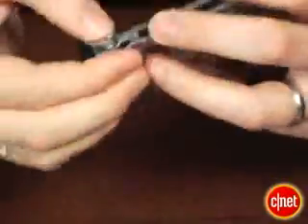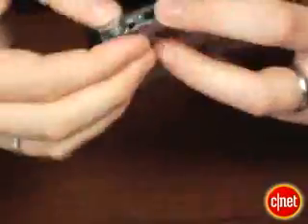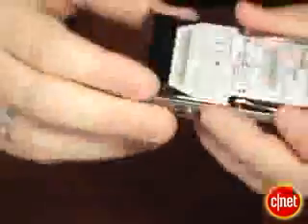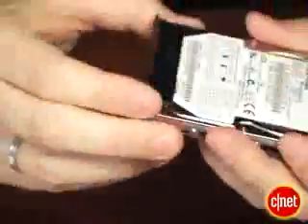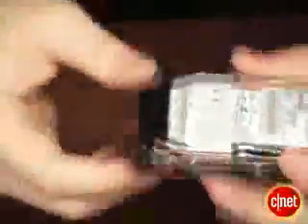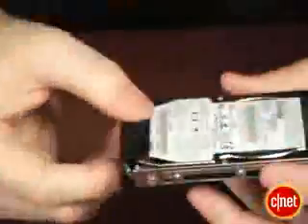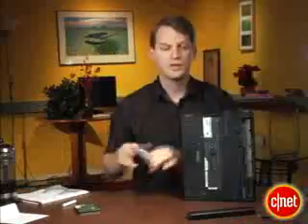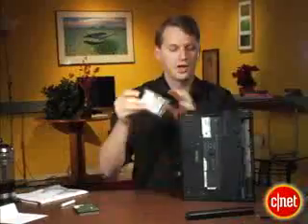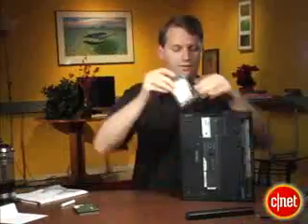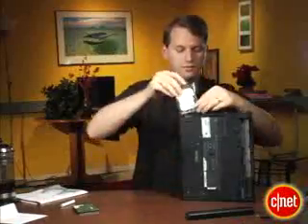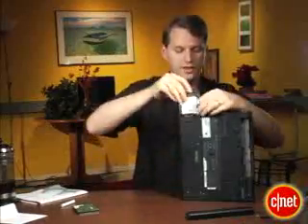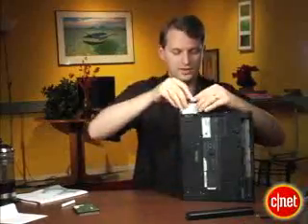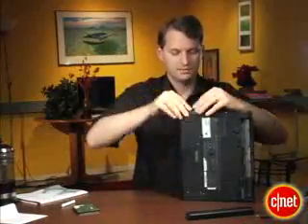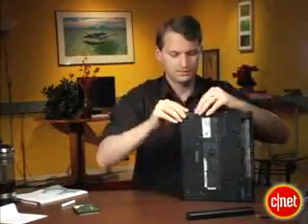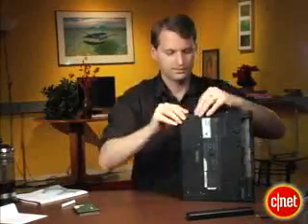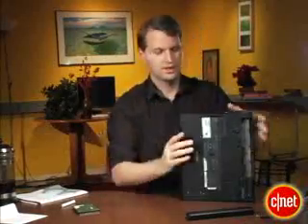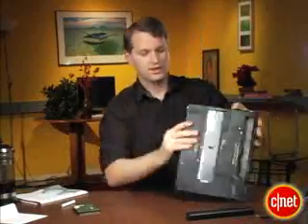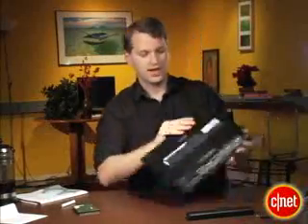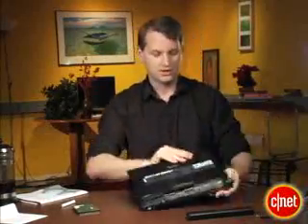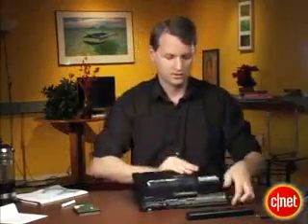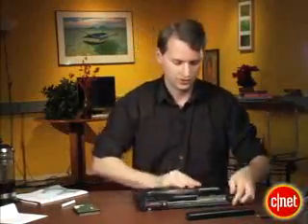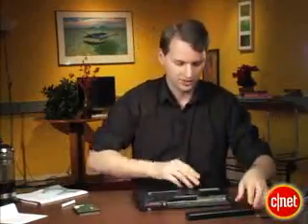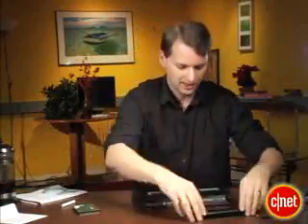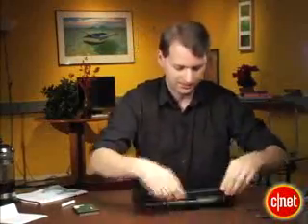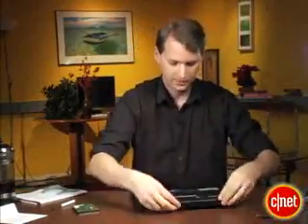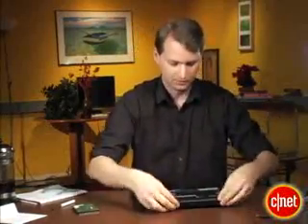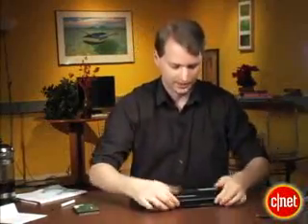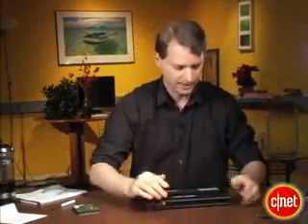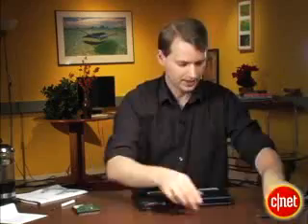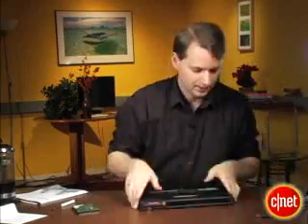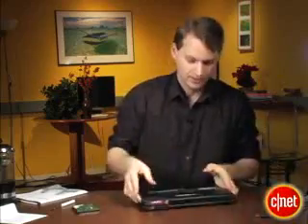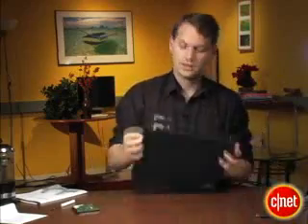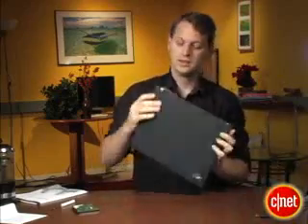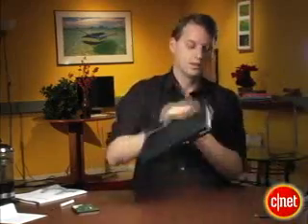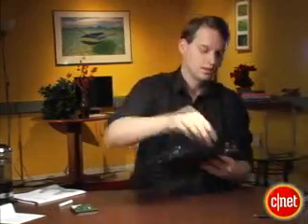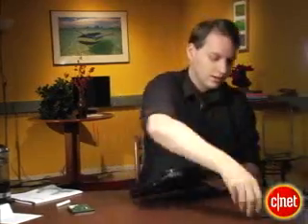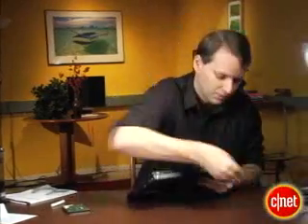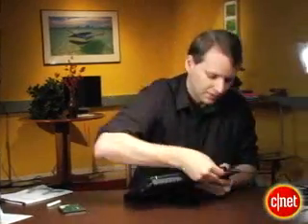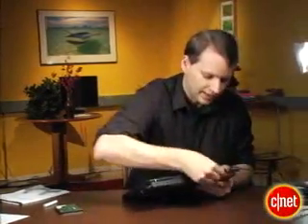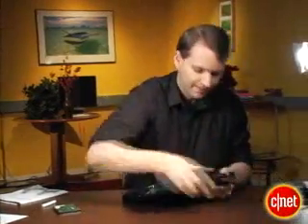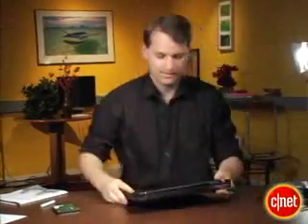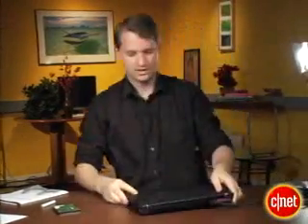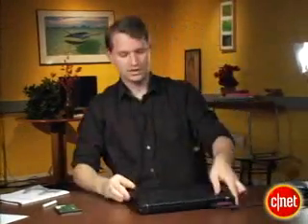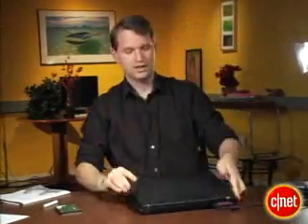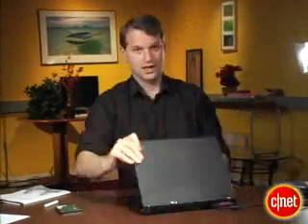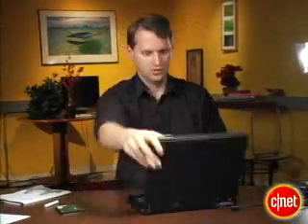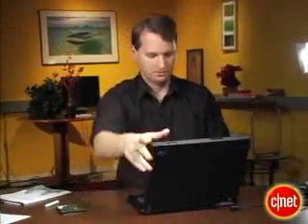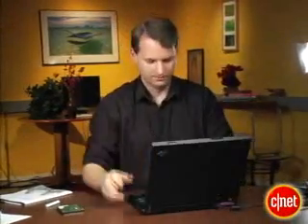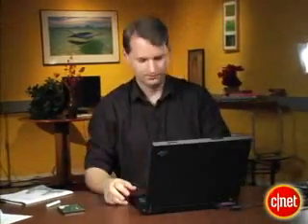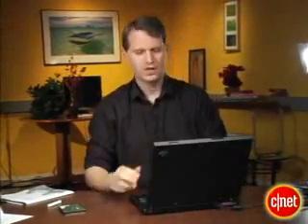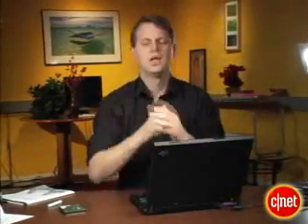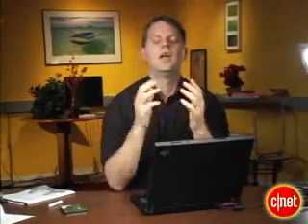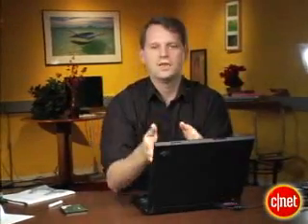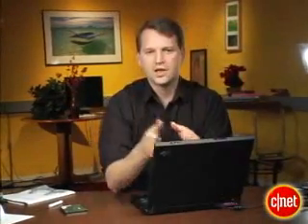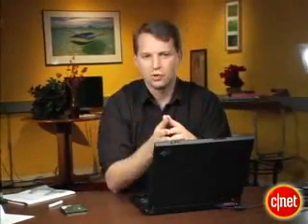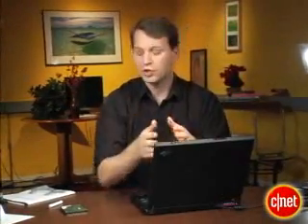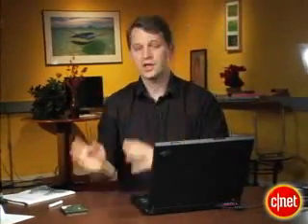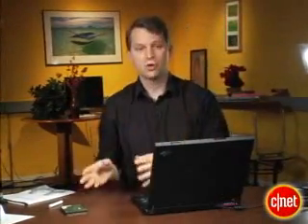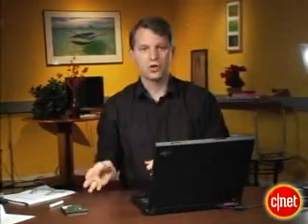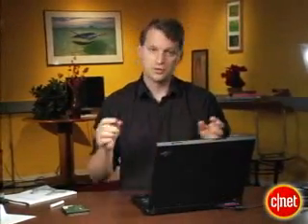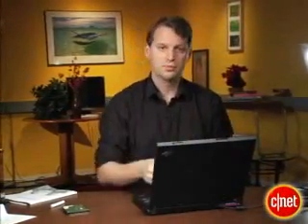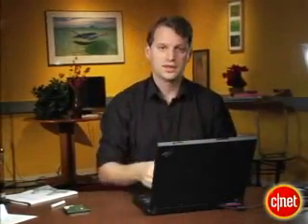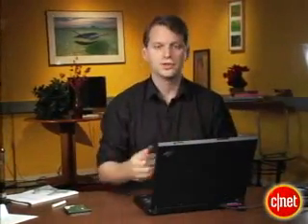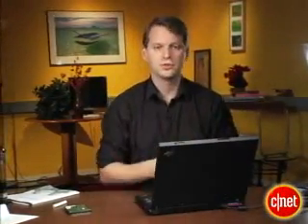The other nice thing is after you're done, you can actually use this as an external drive with your old laptop hard drive in it.